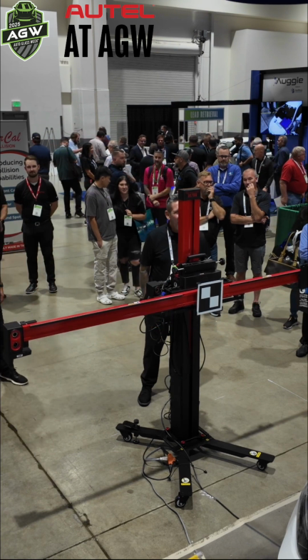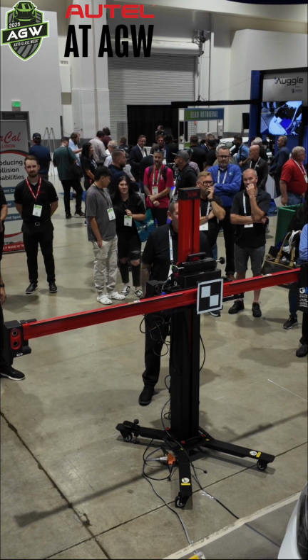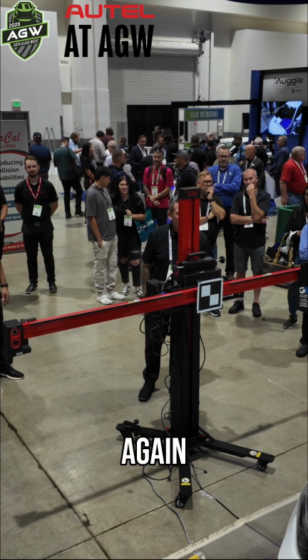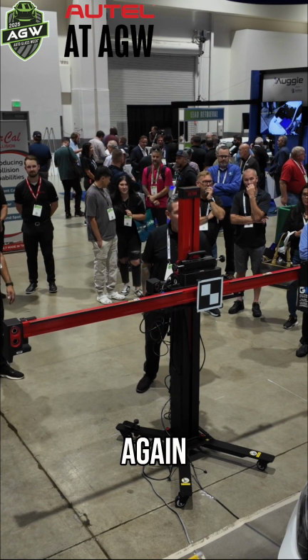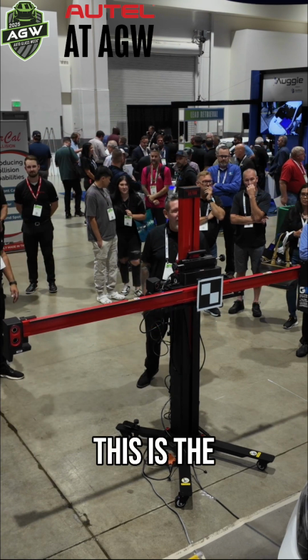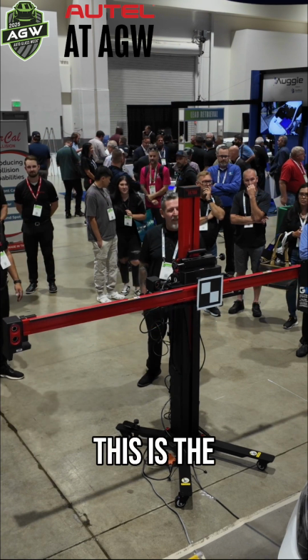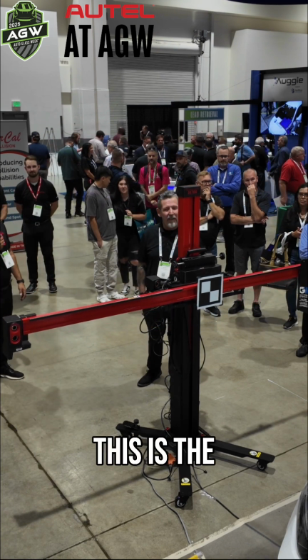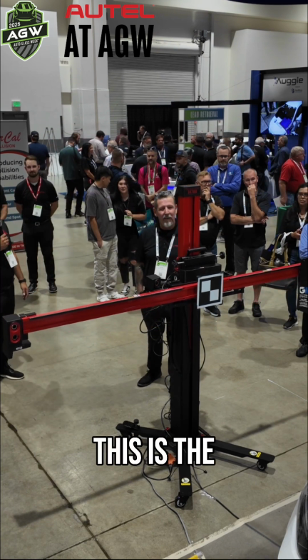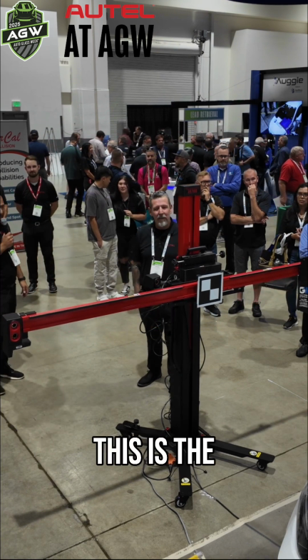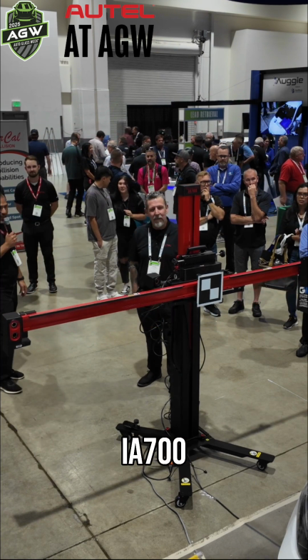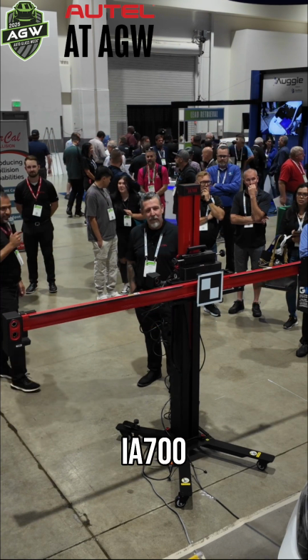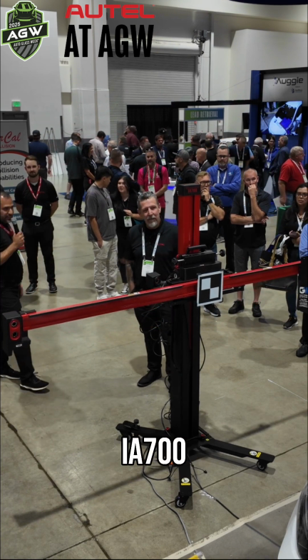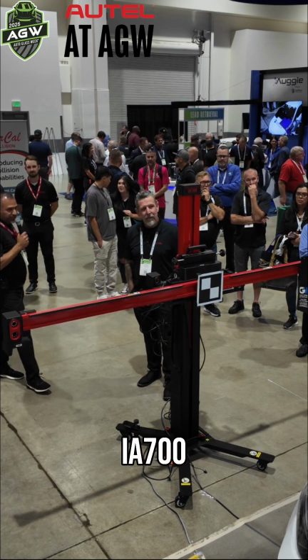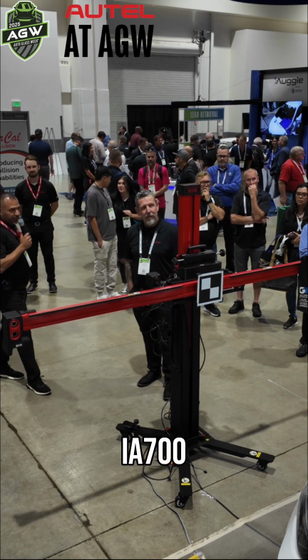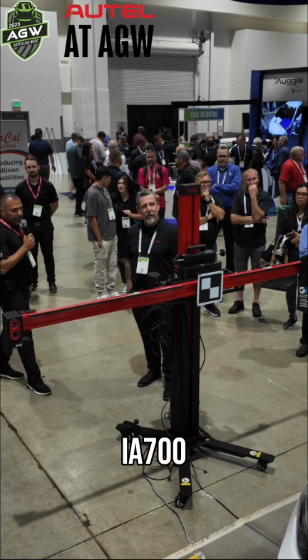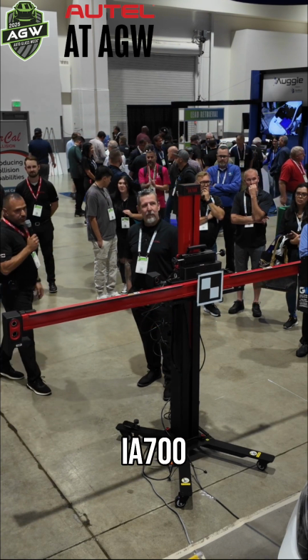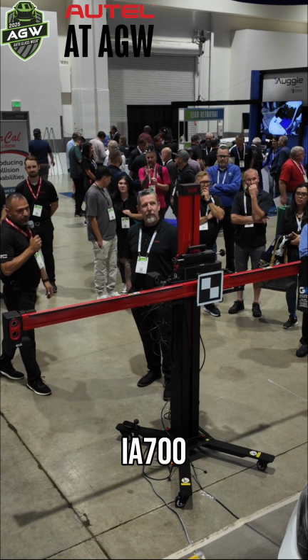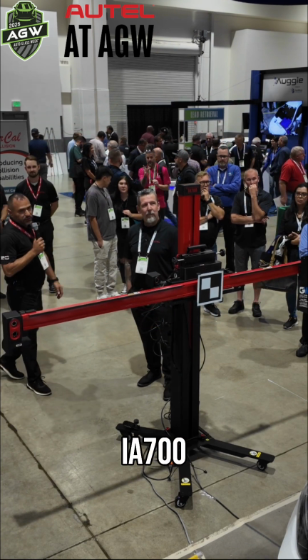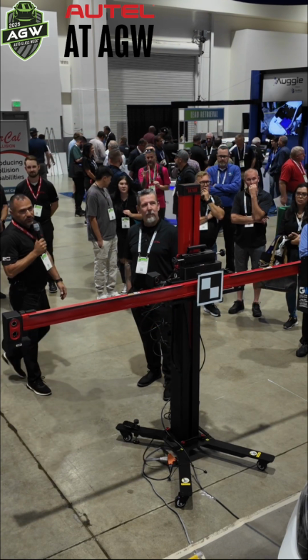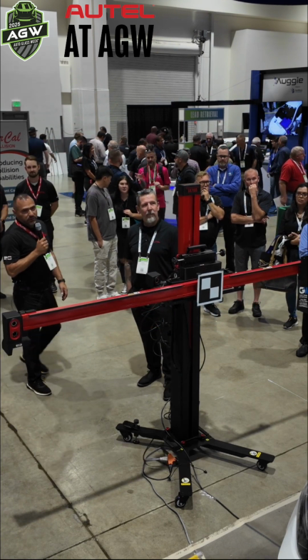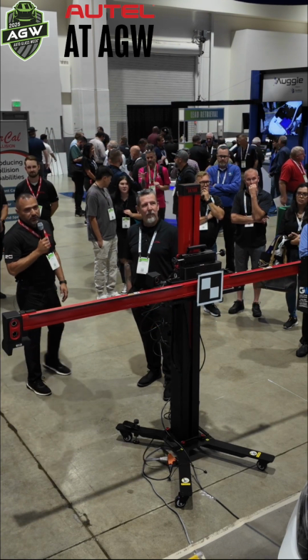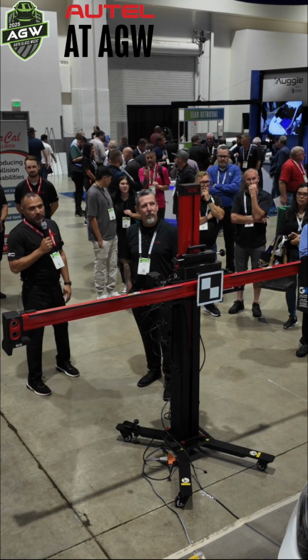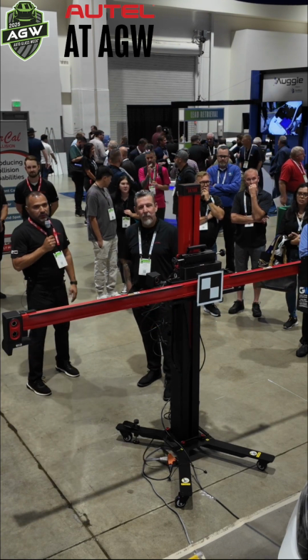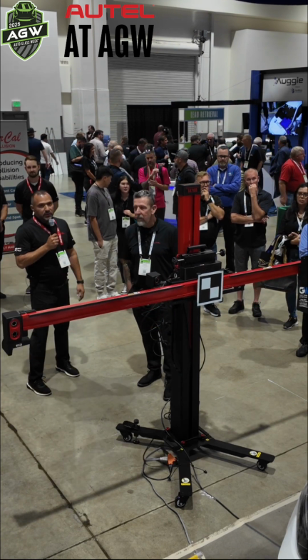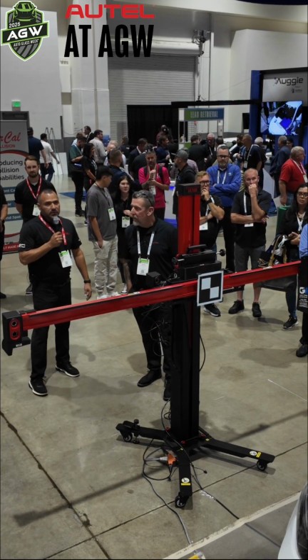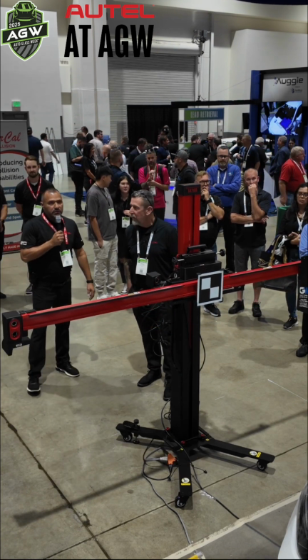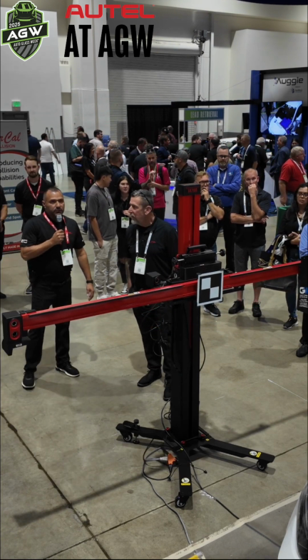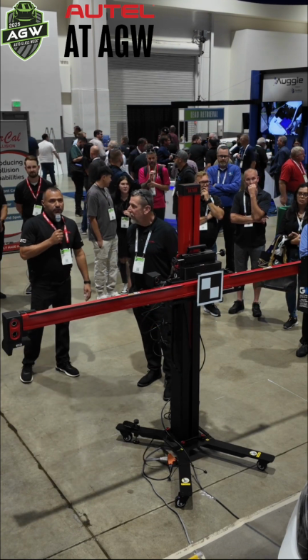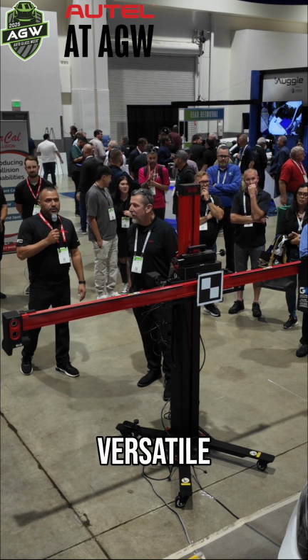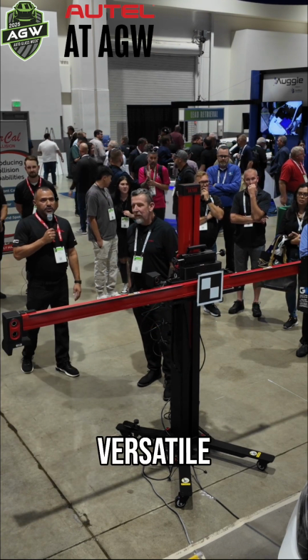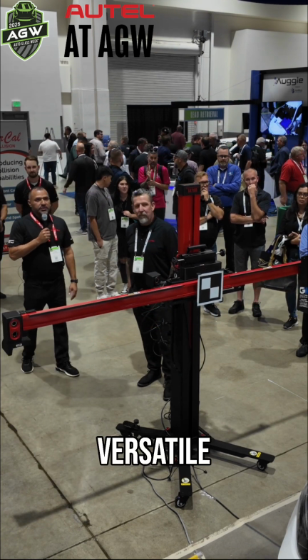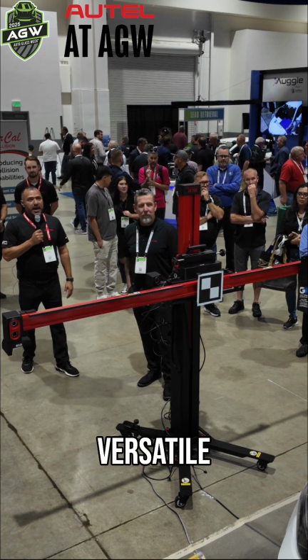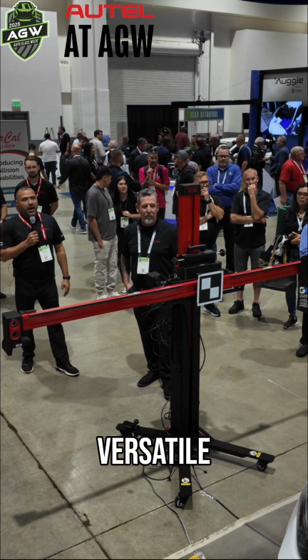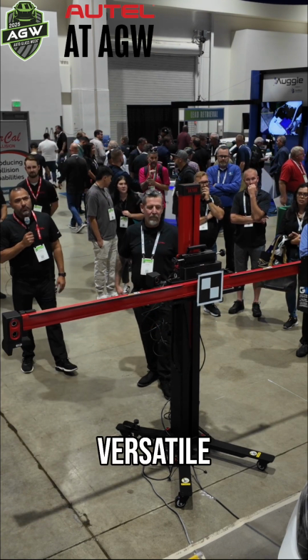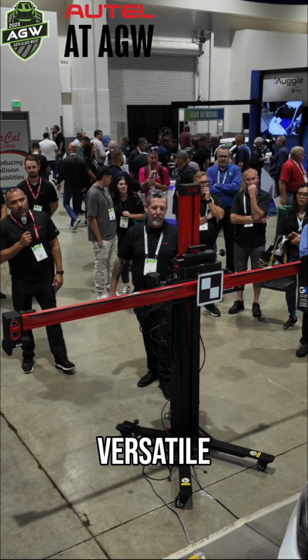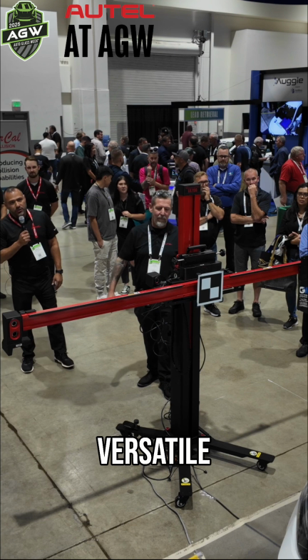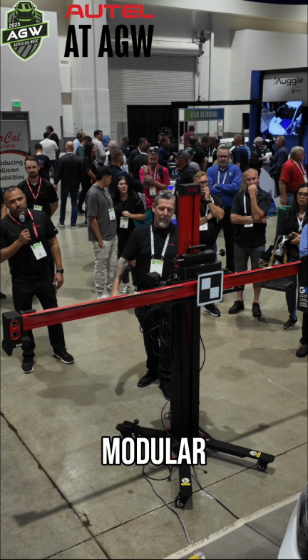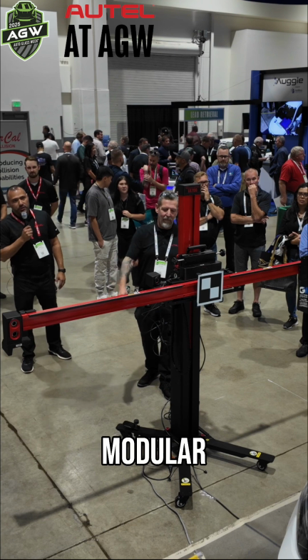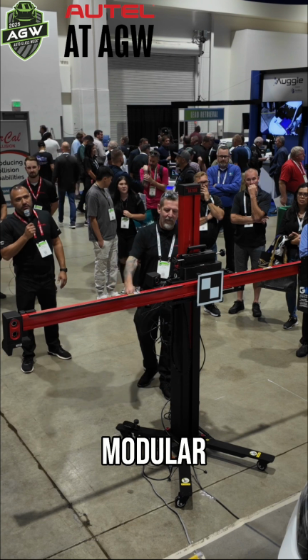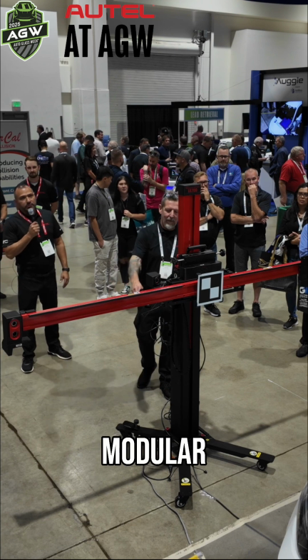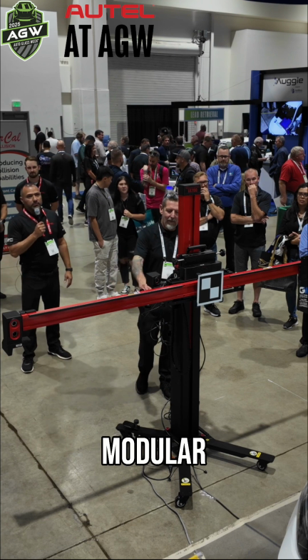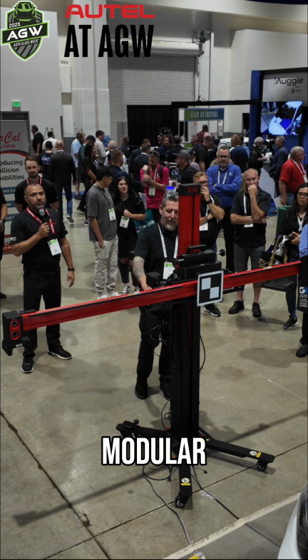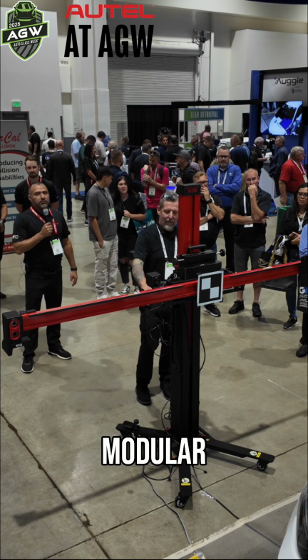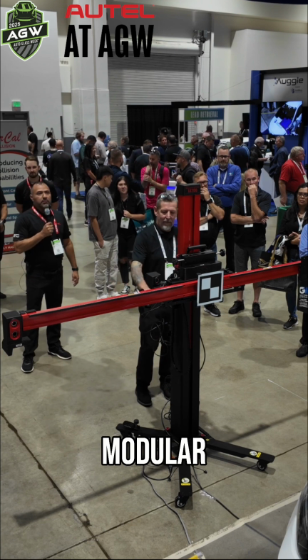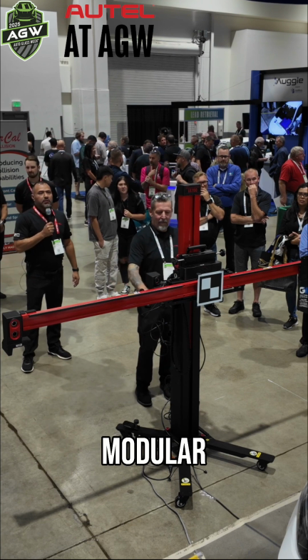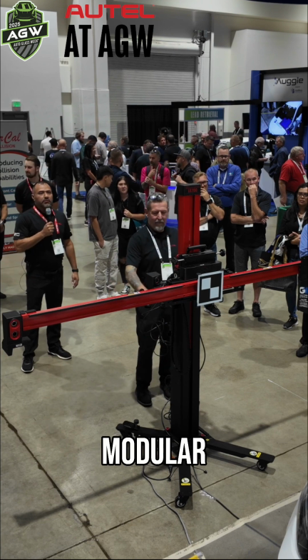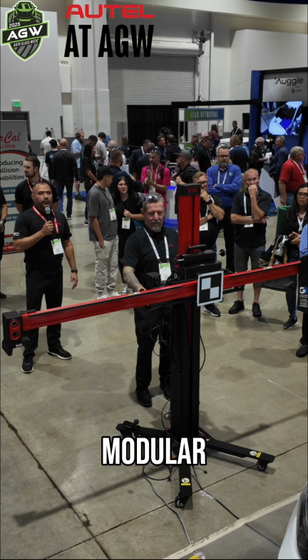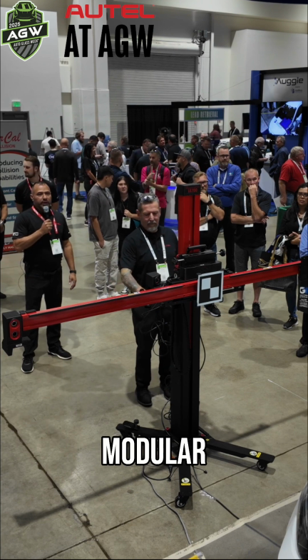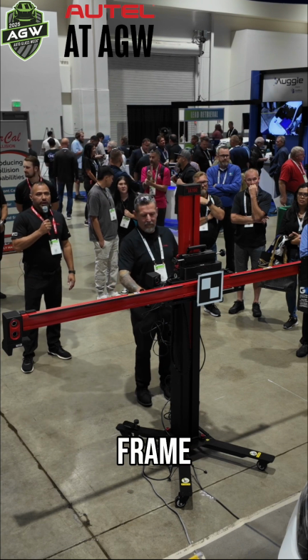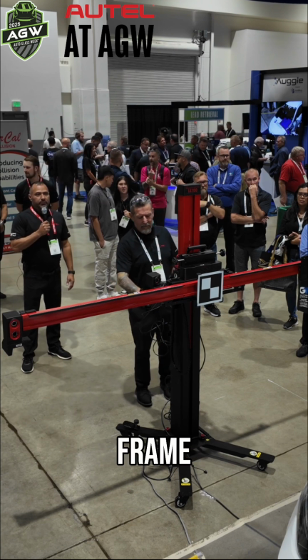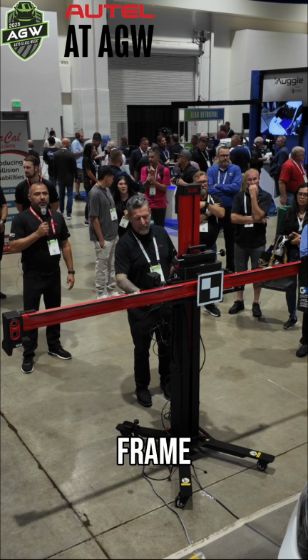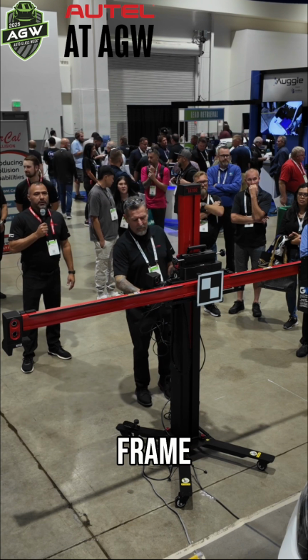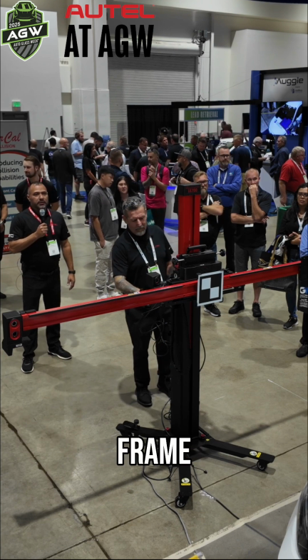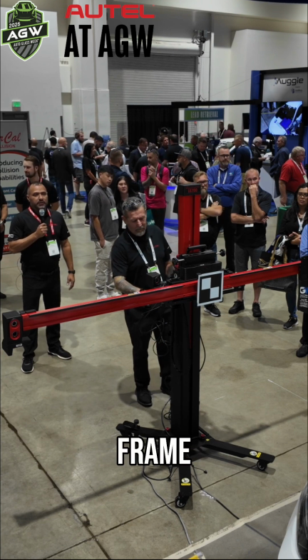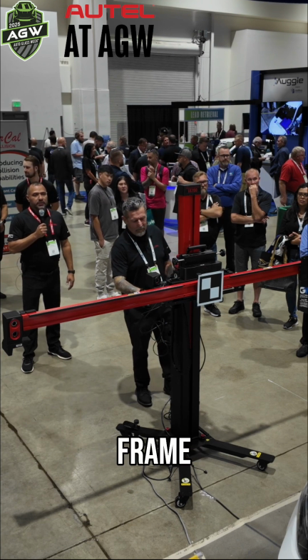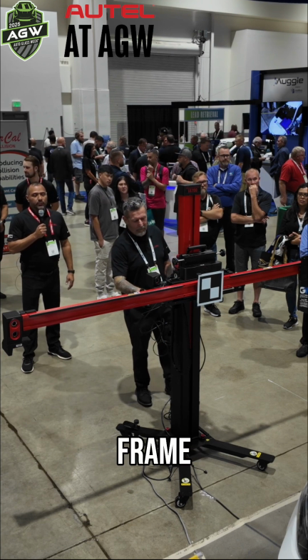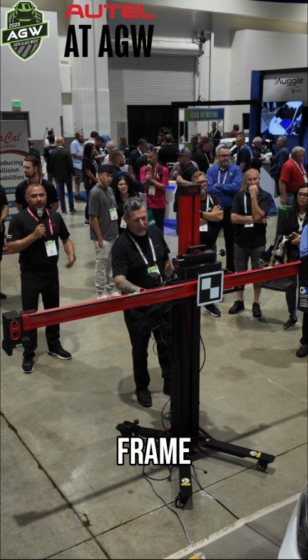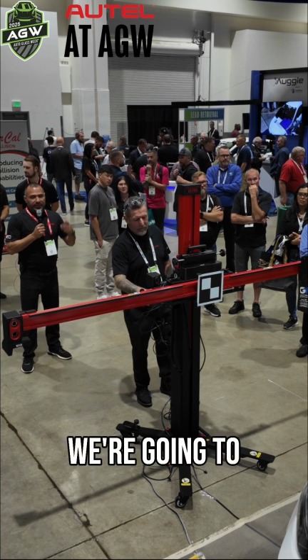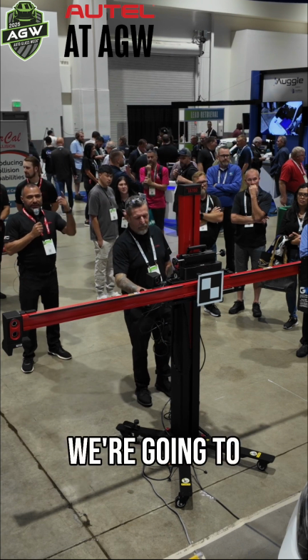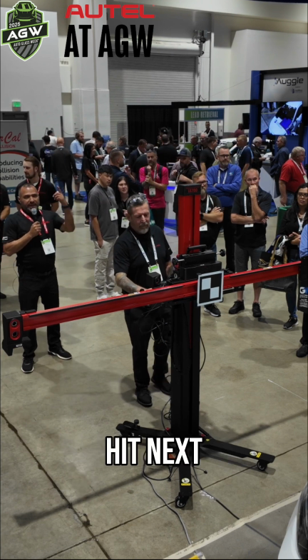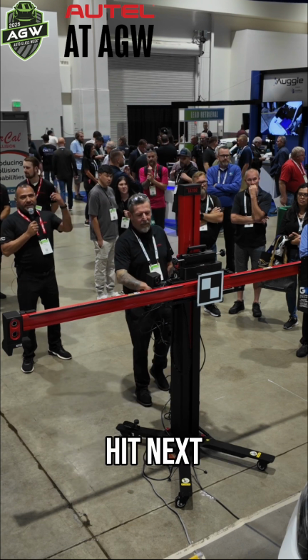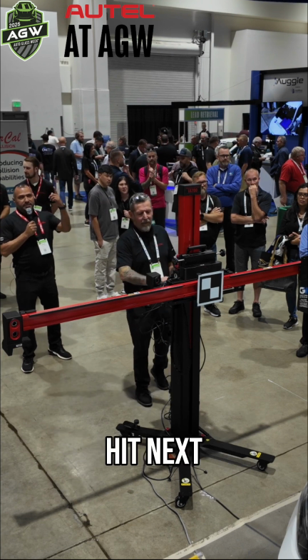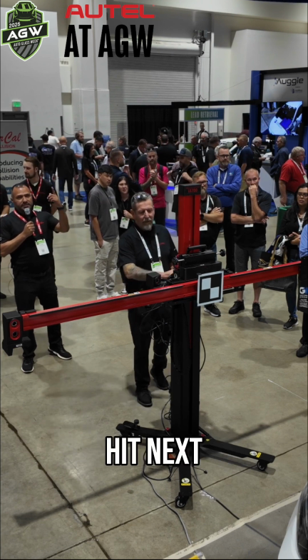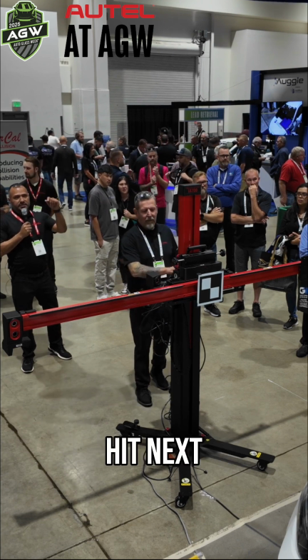Again, this is the IA700 versatile modular frame. We're going to hit next.